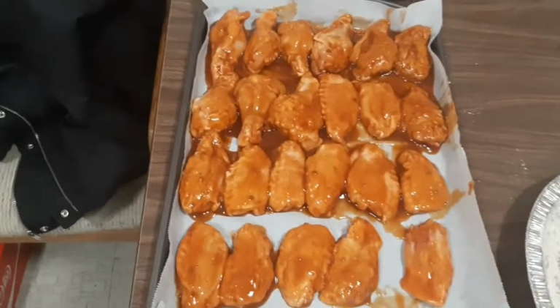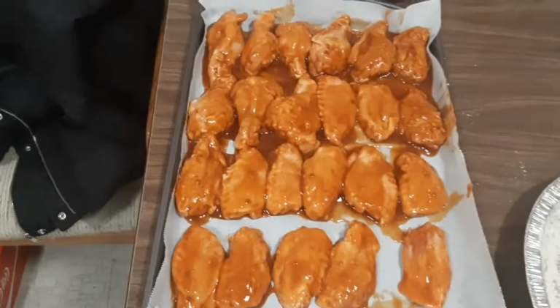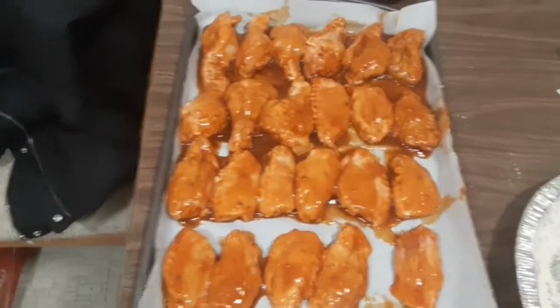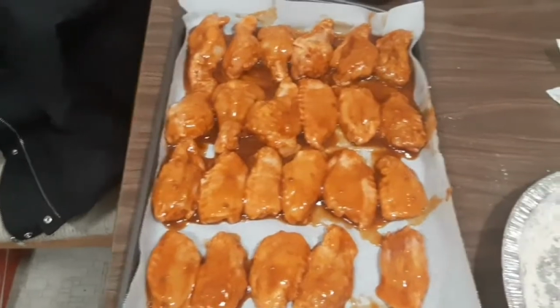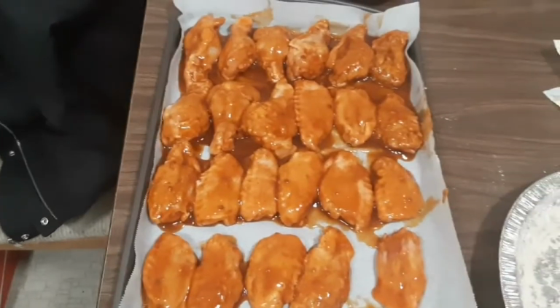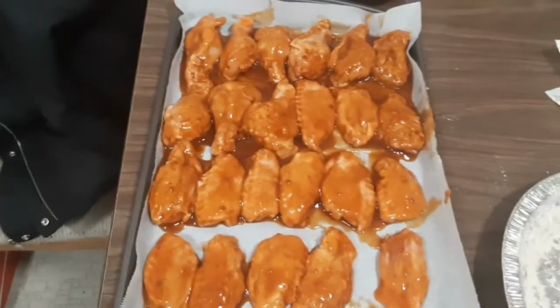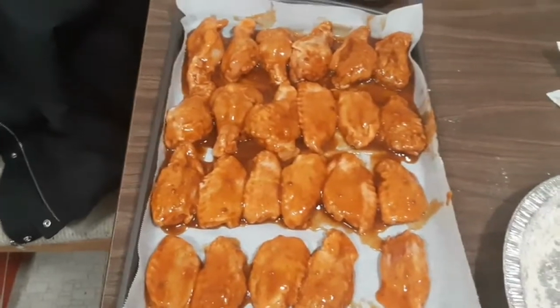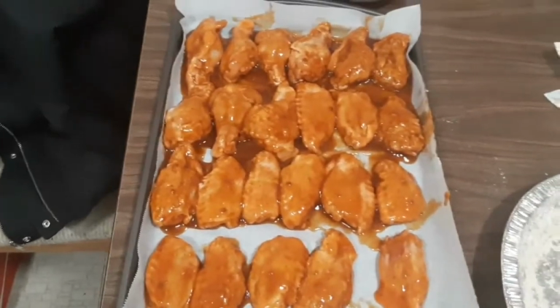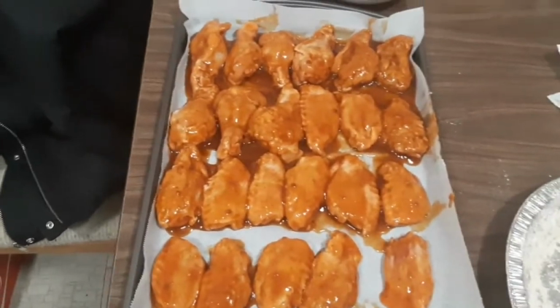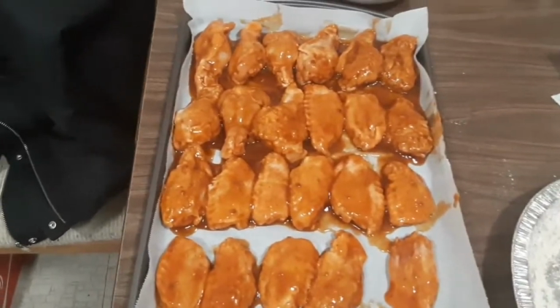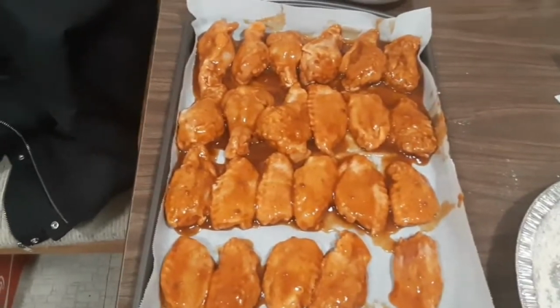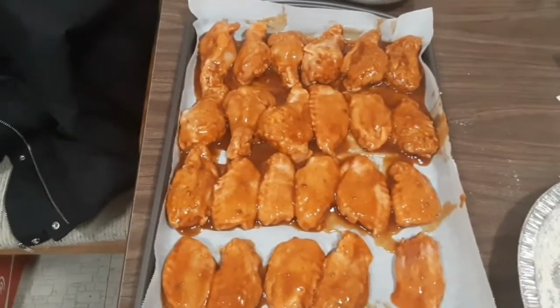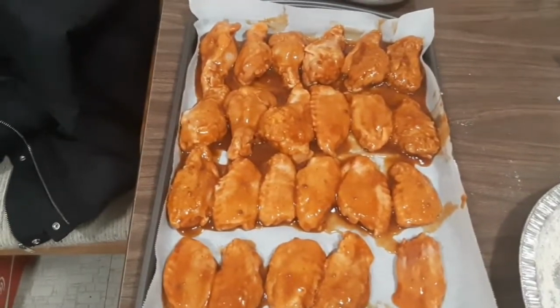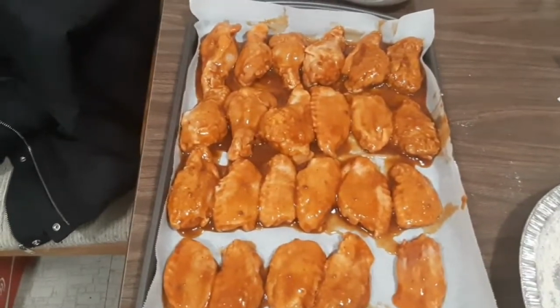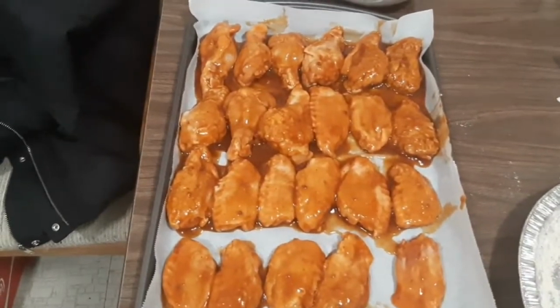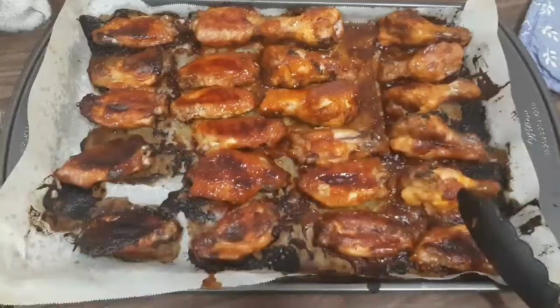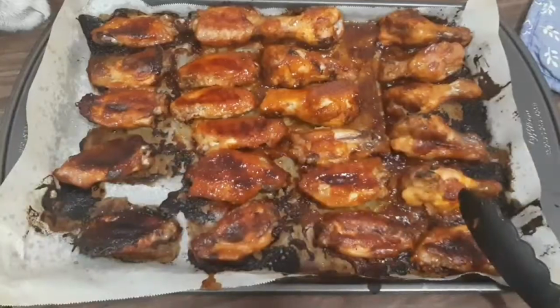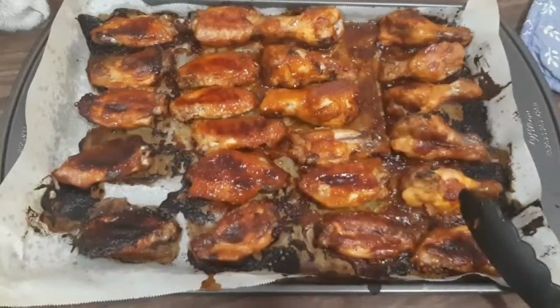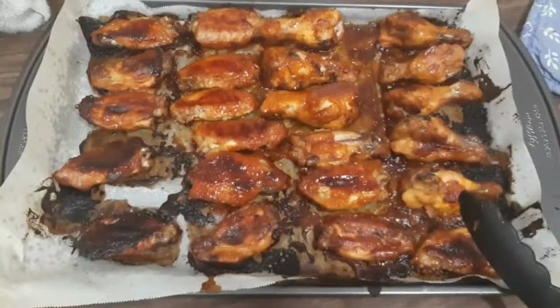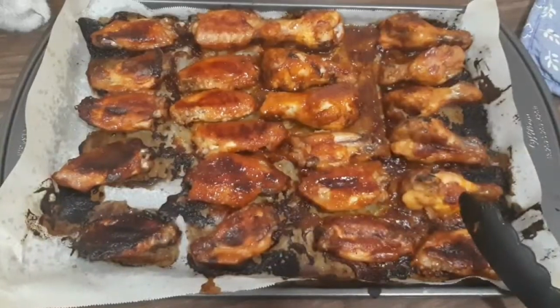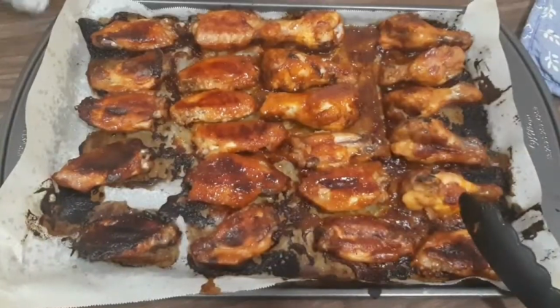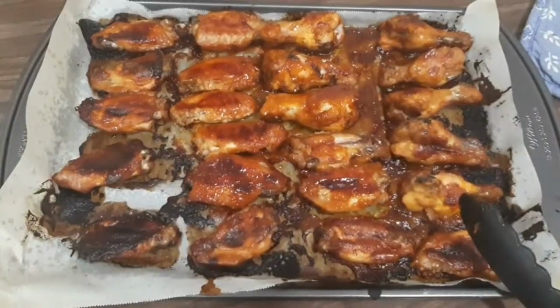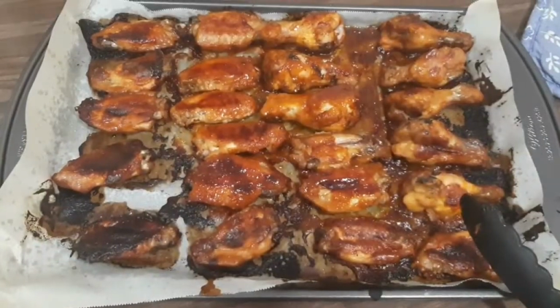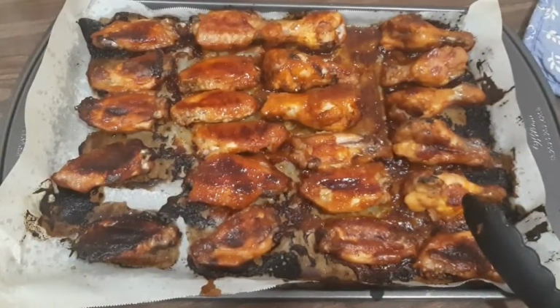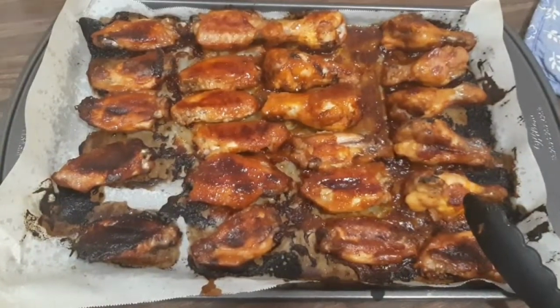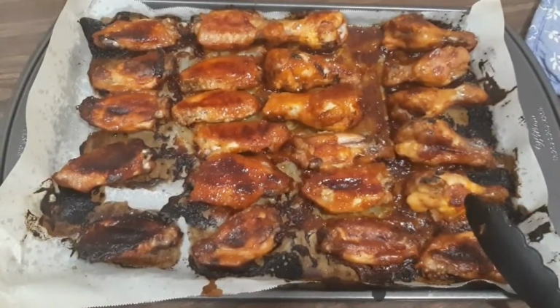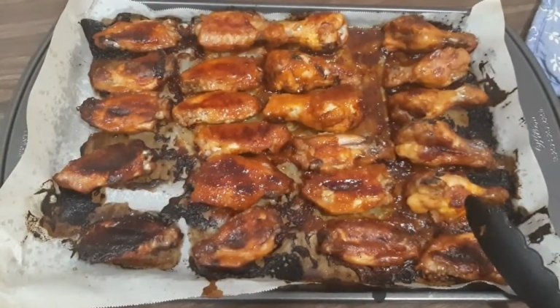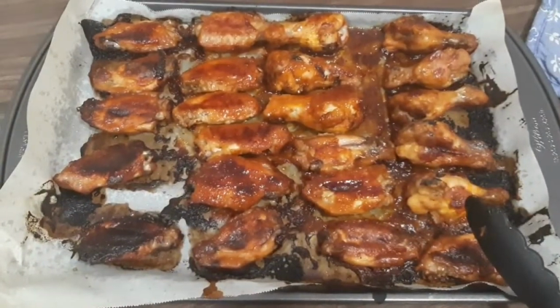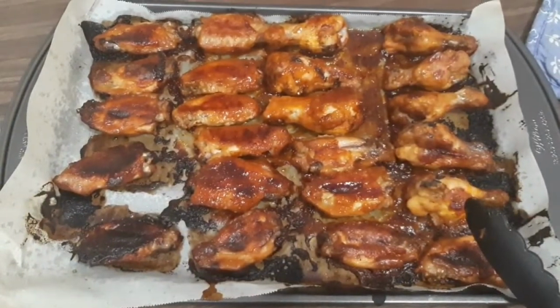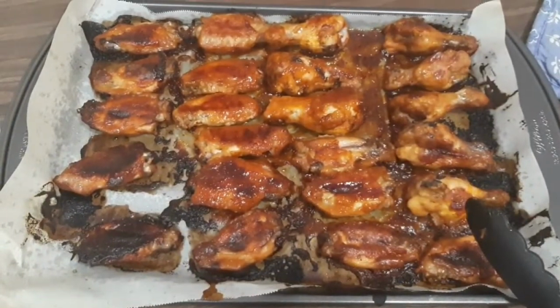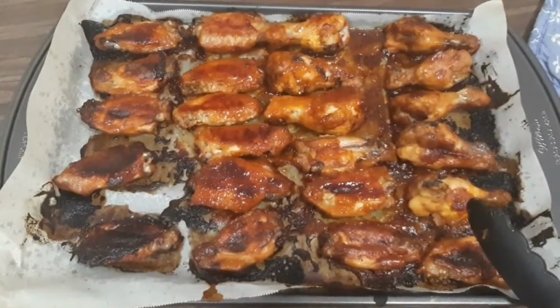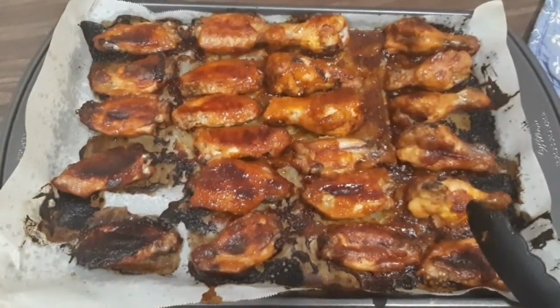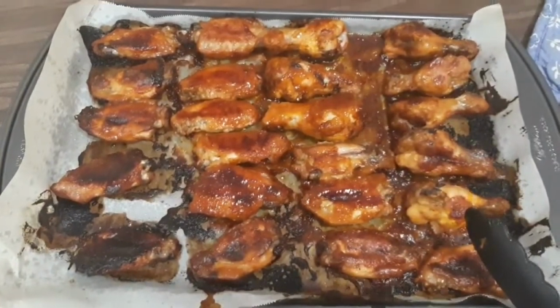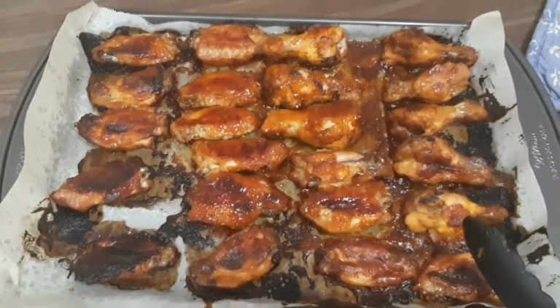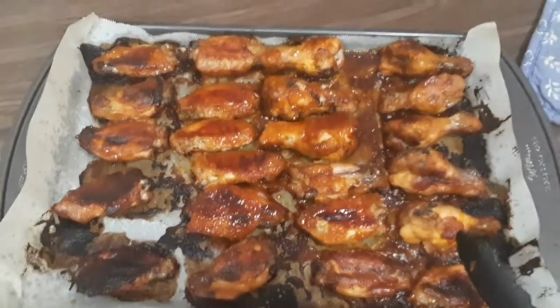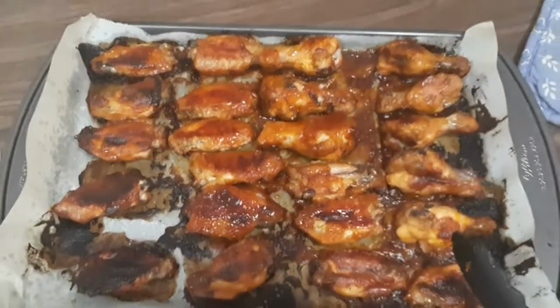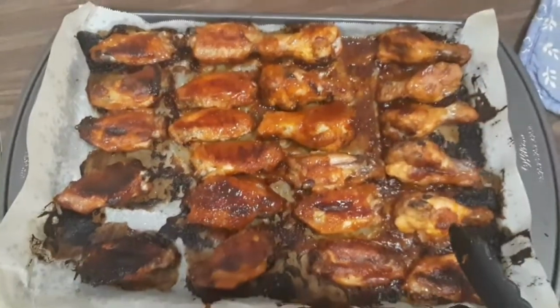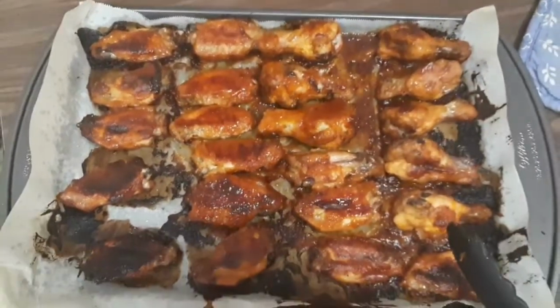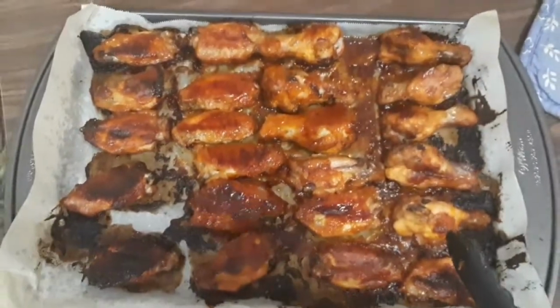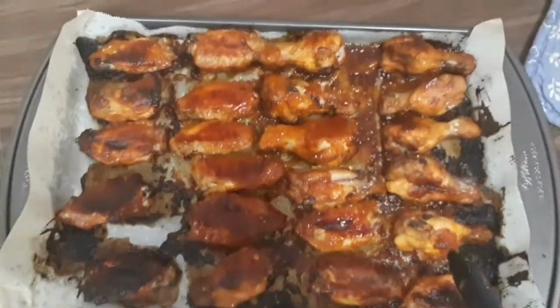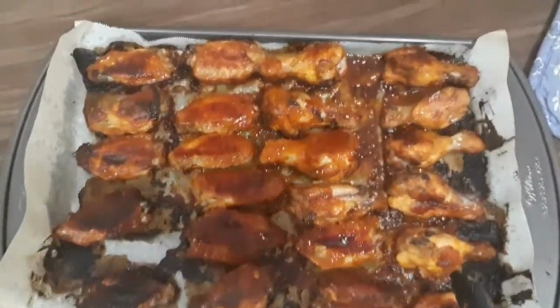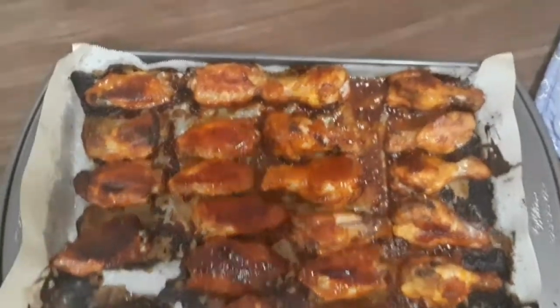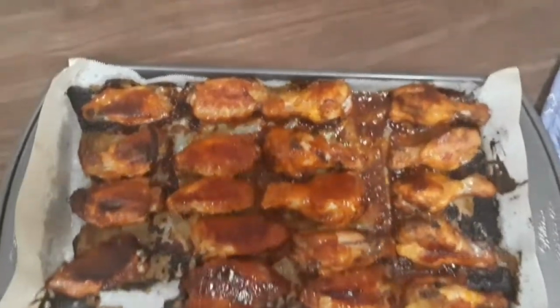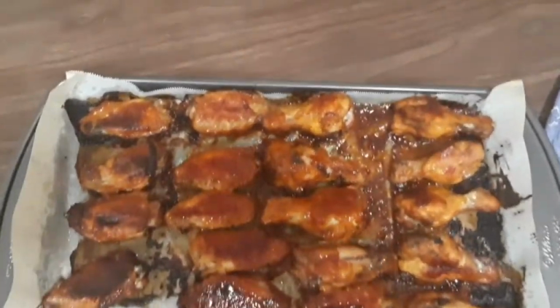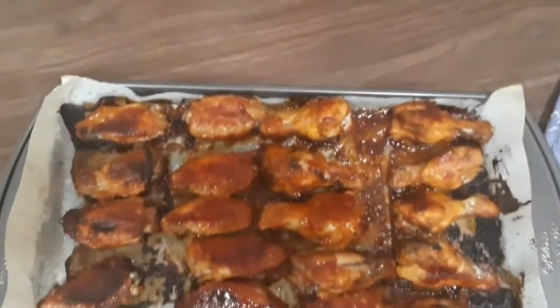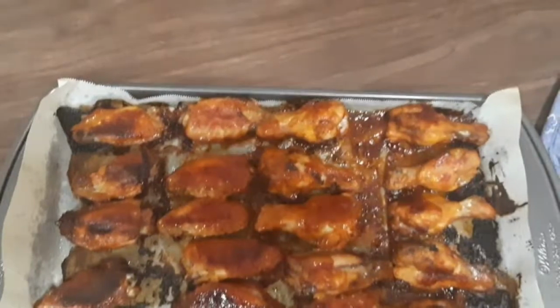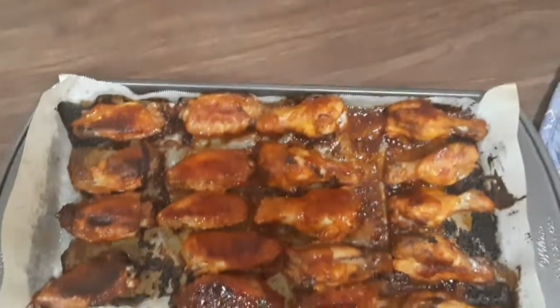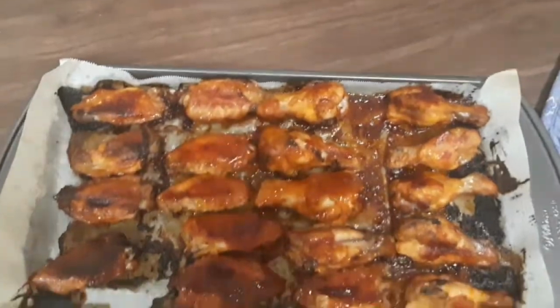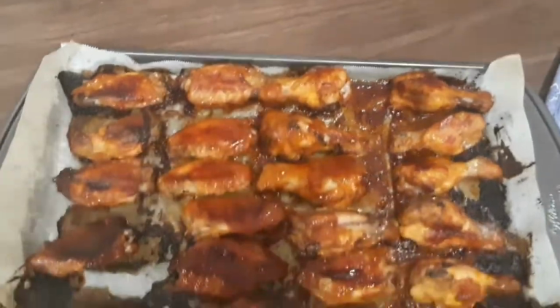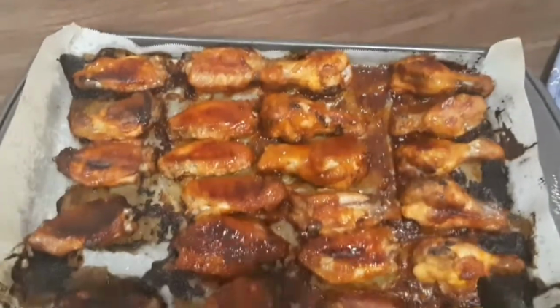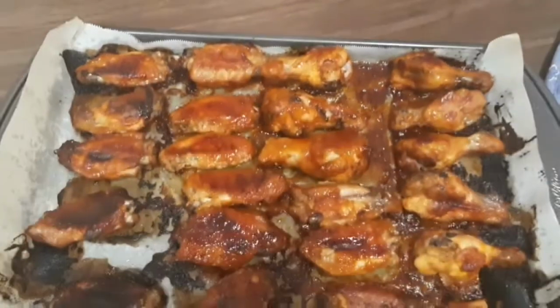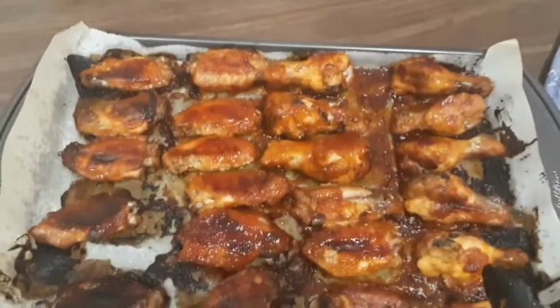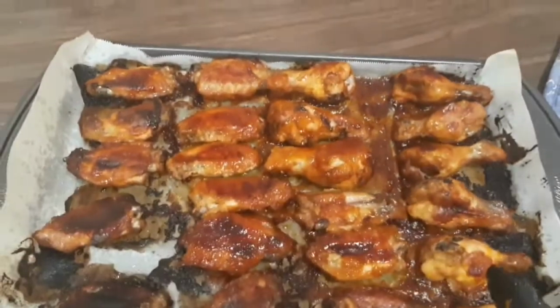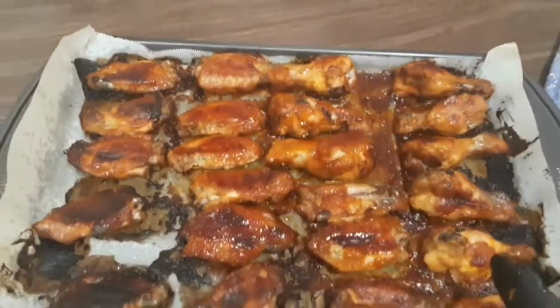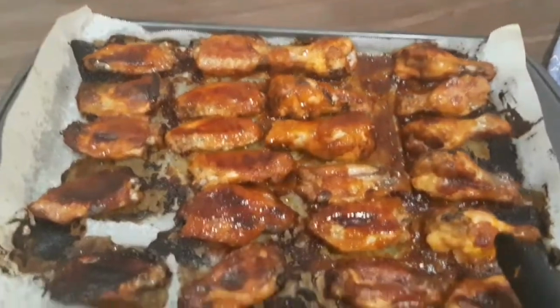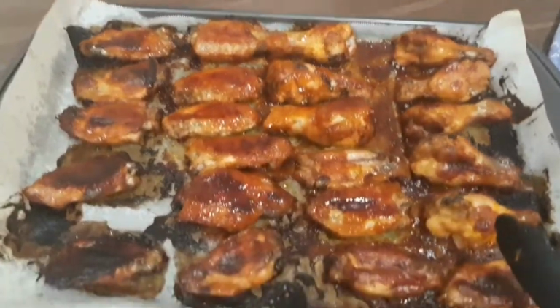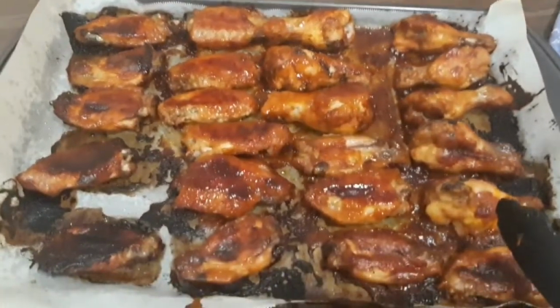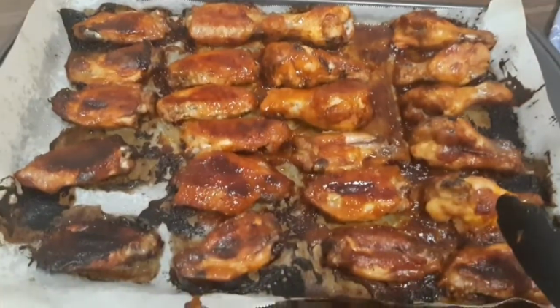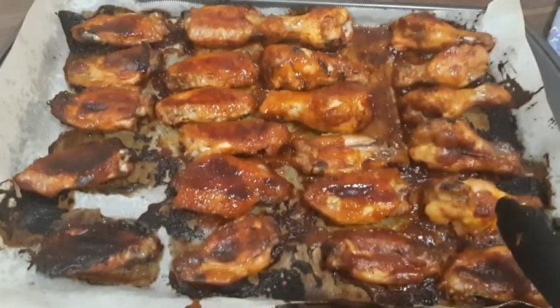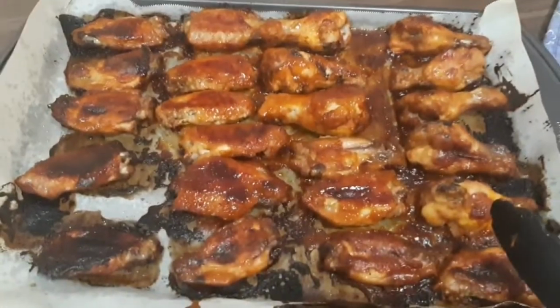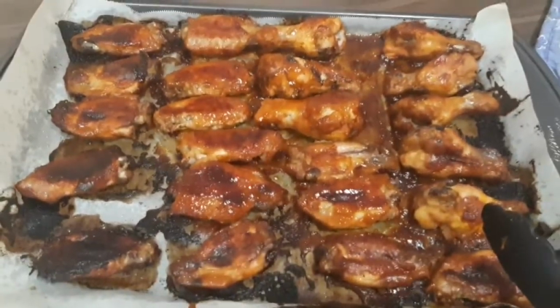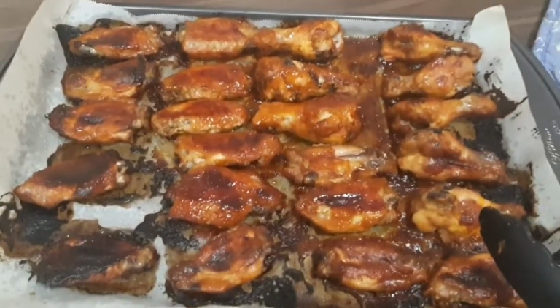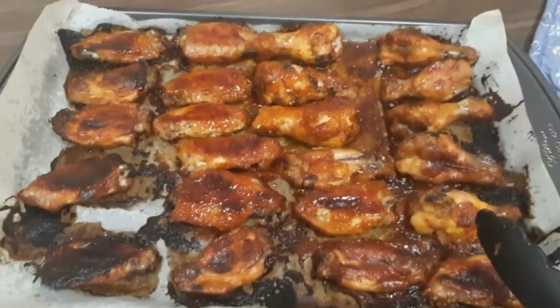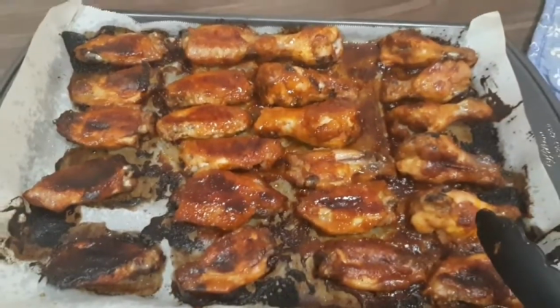I'll cook them and I'll show you what they're like. And that's the hot wings when they're done. I flipped them once.